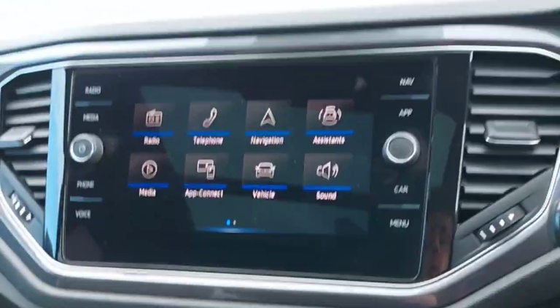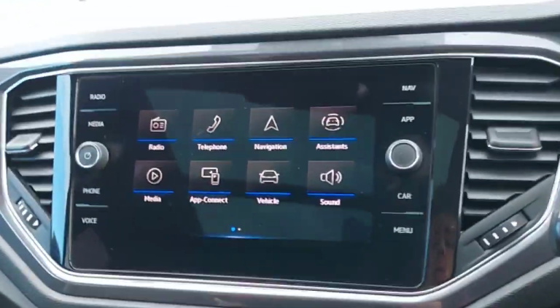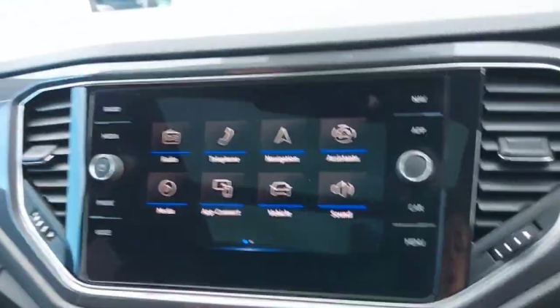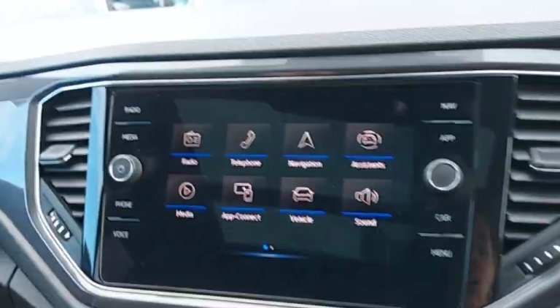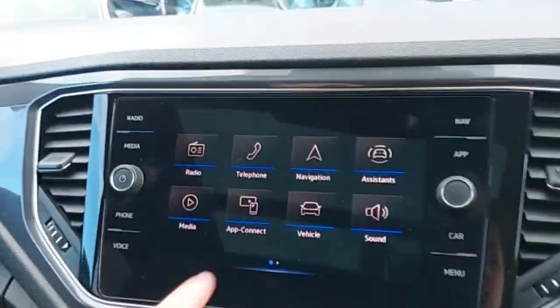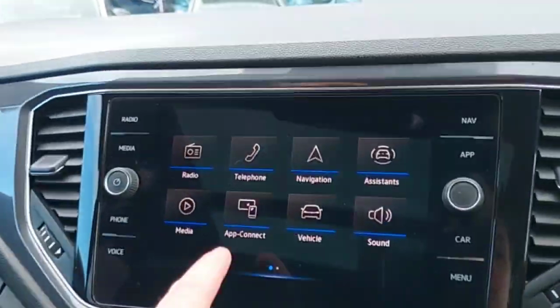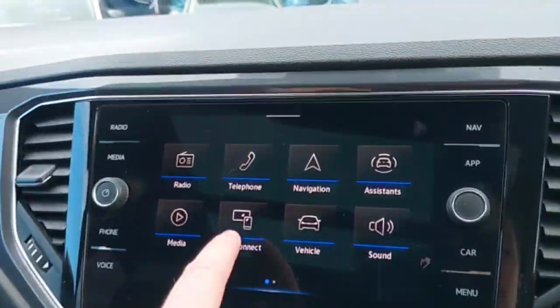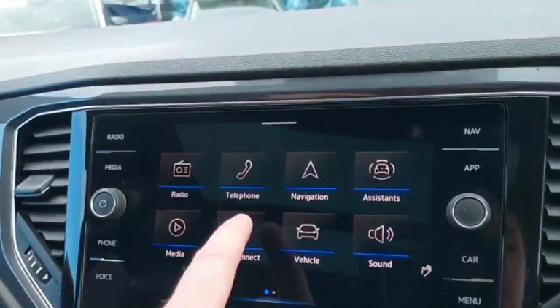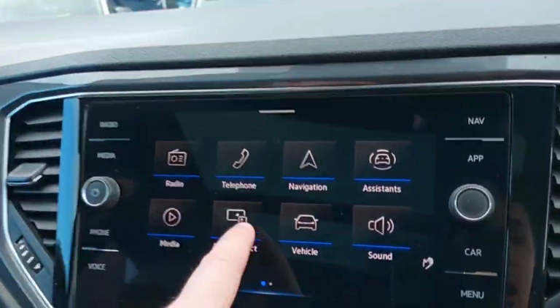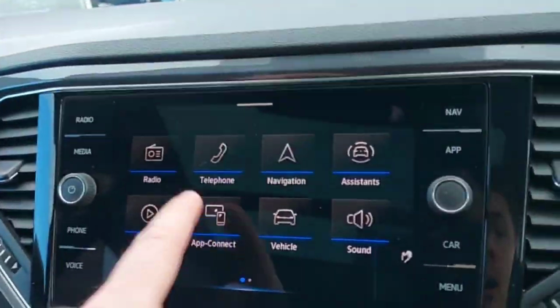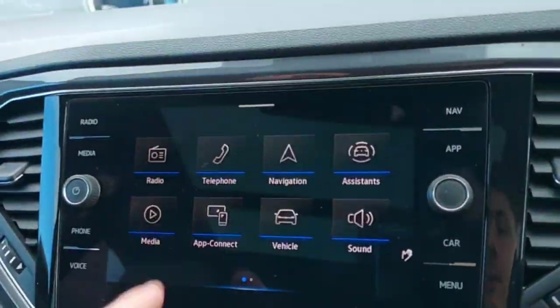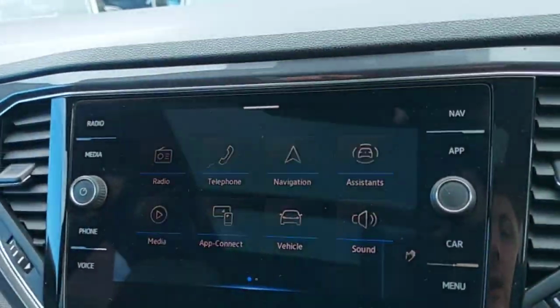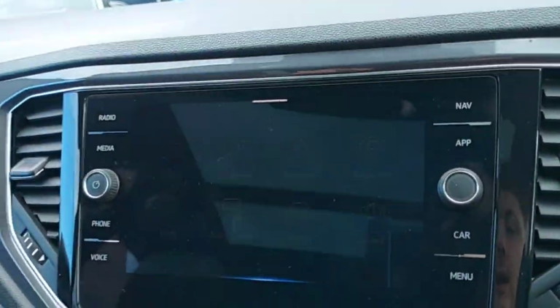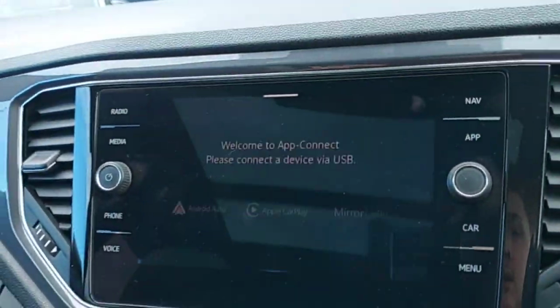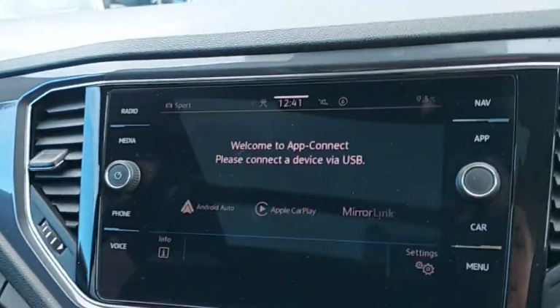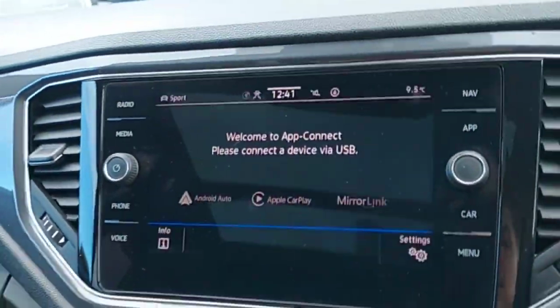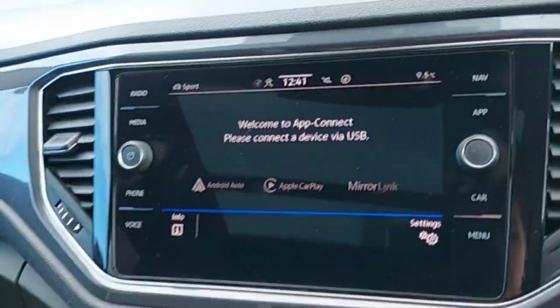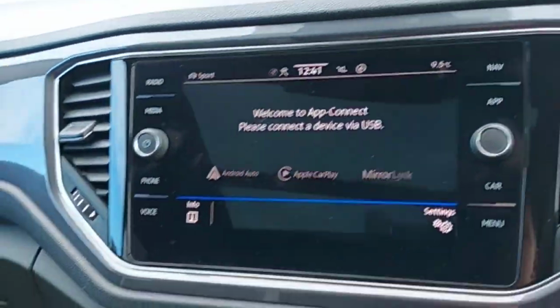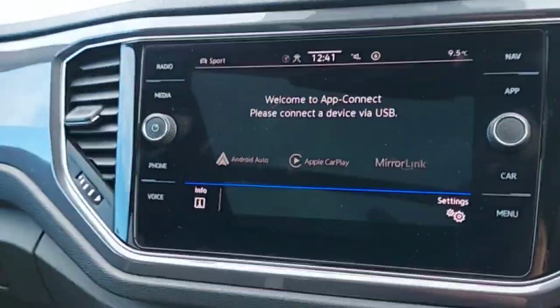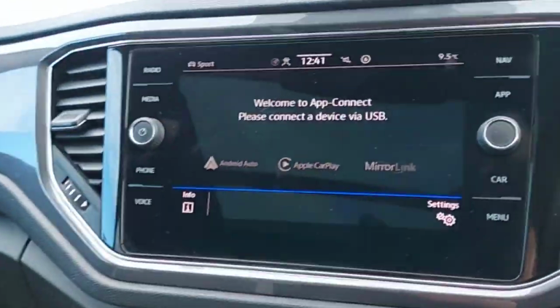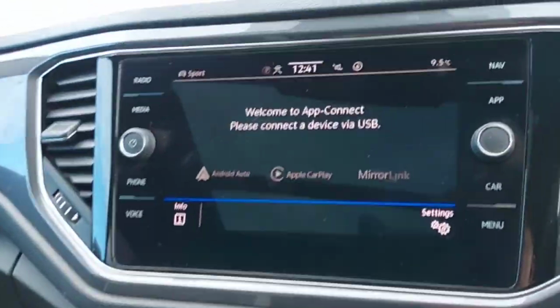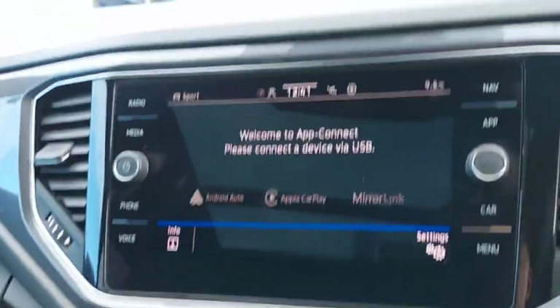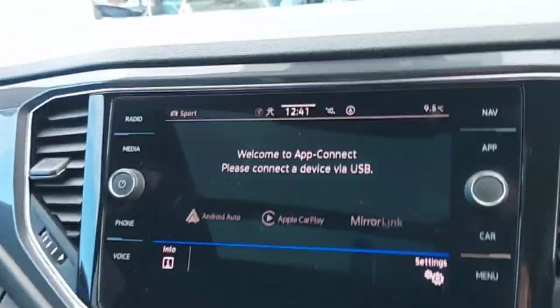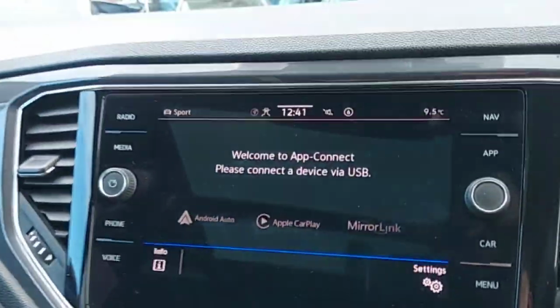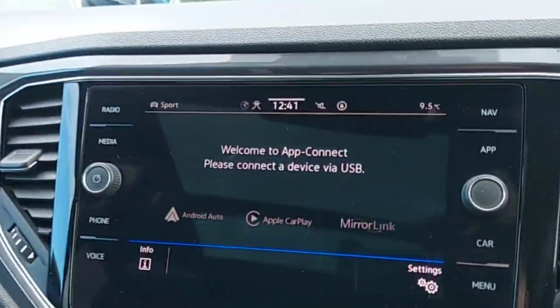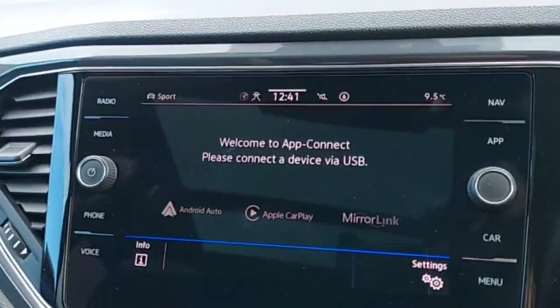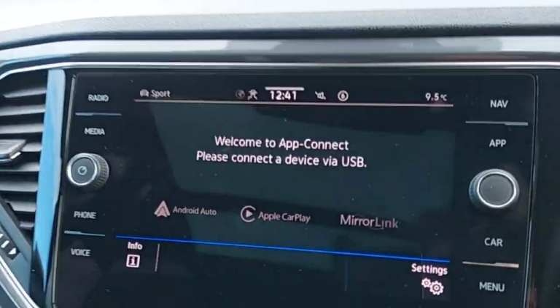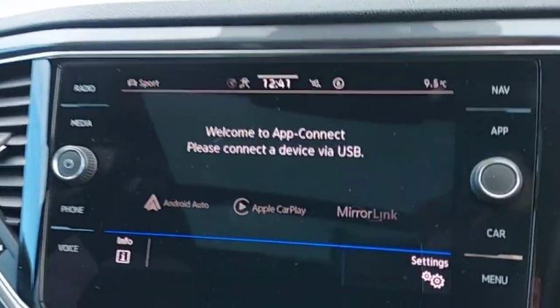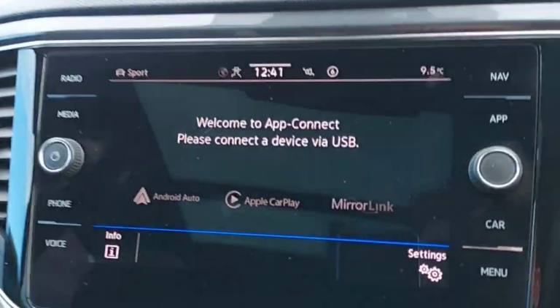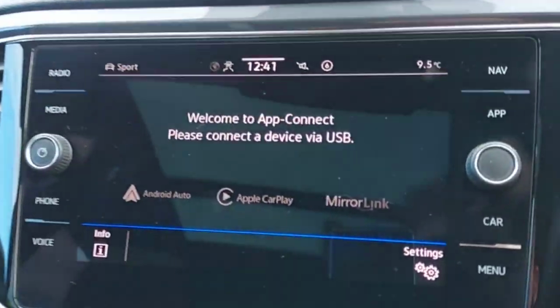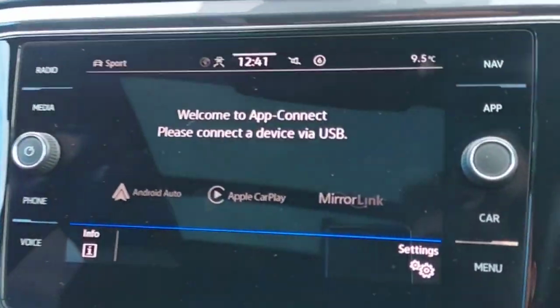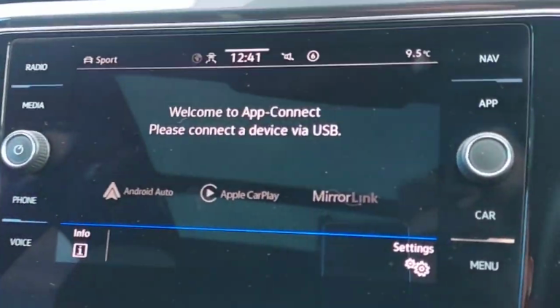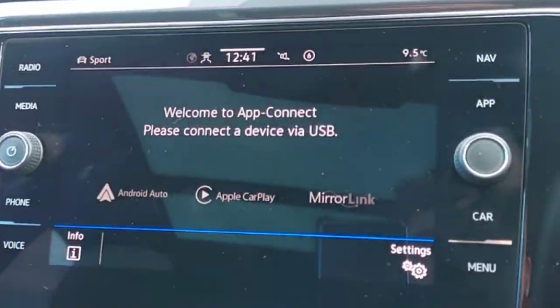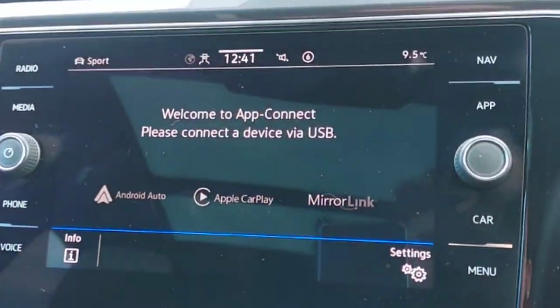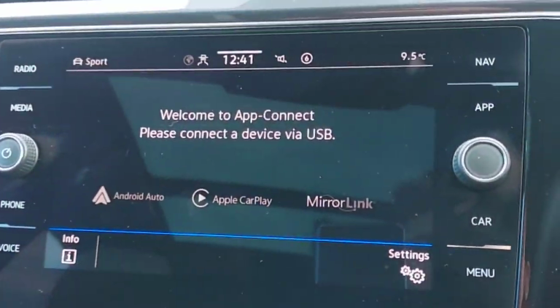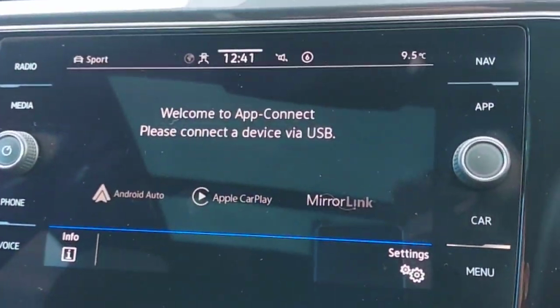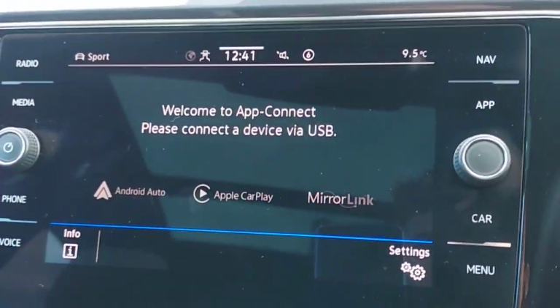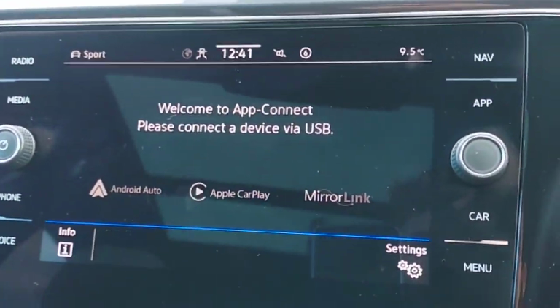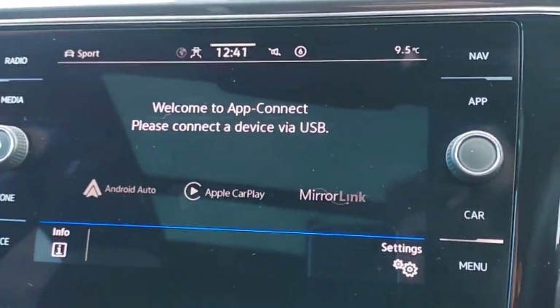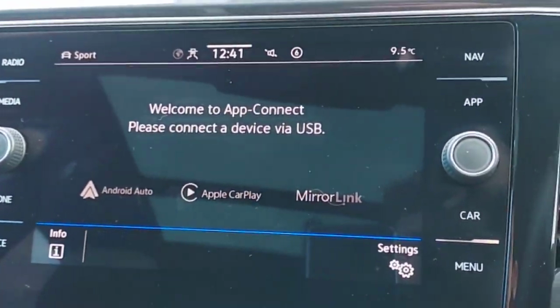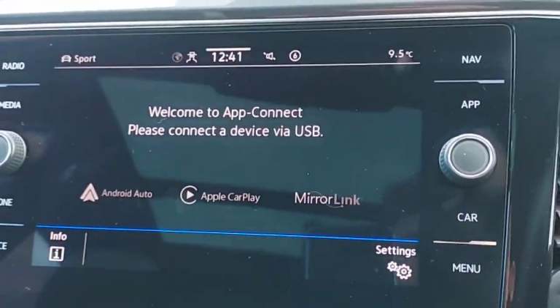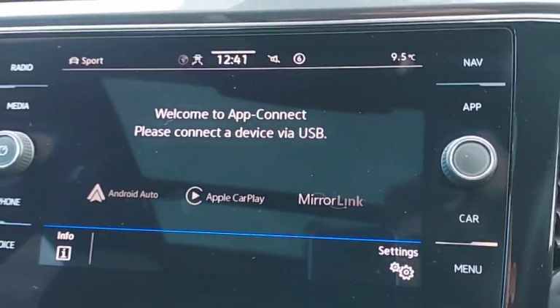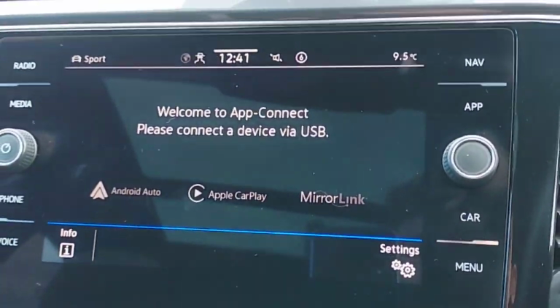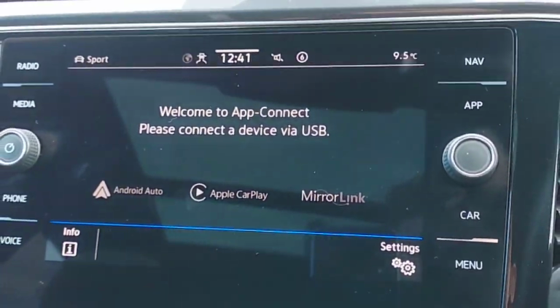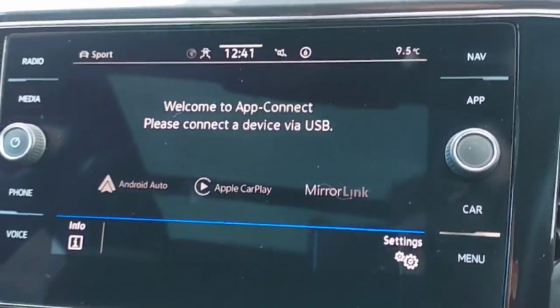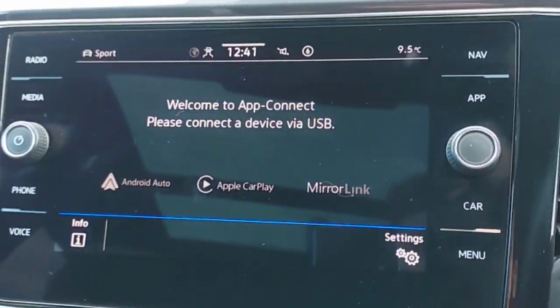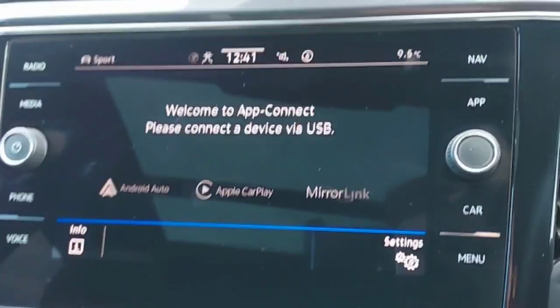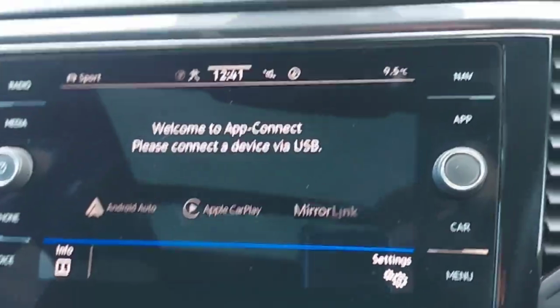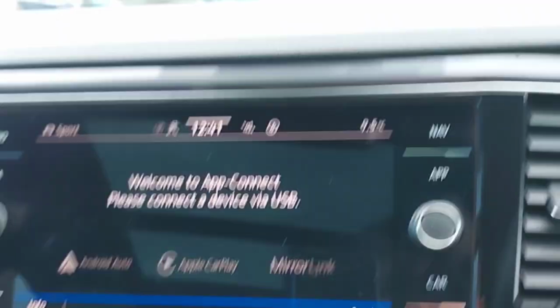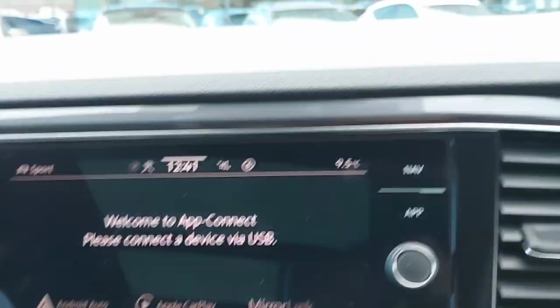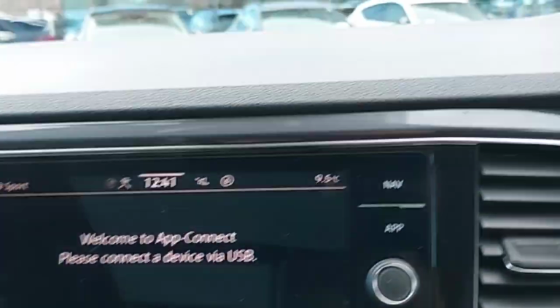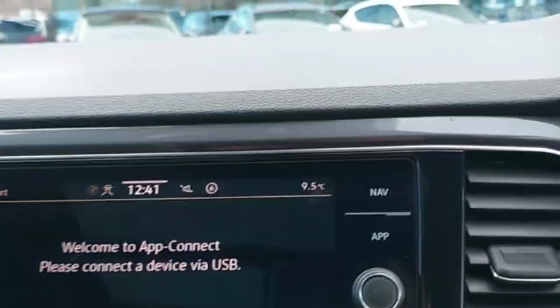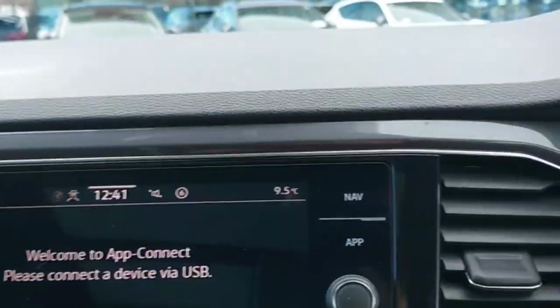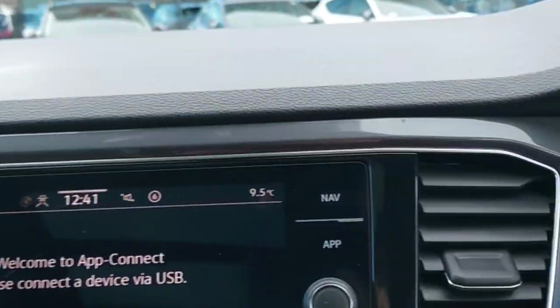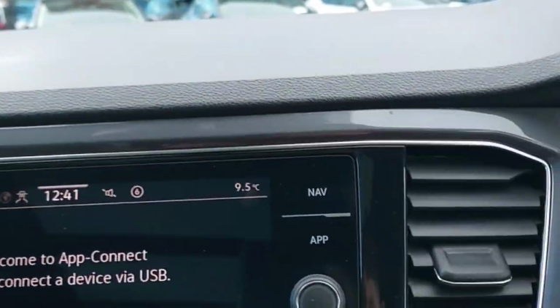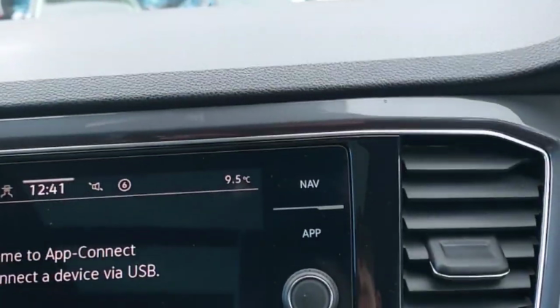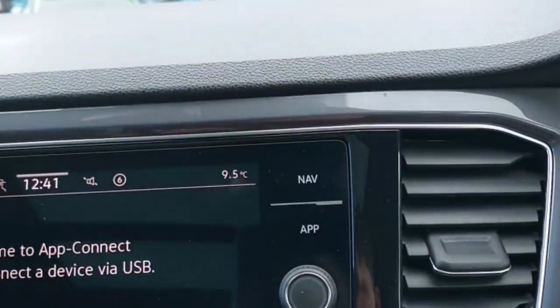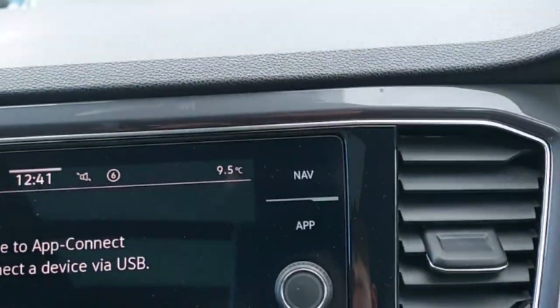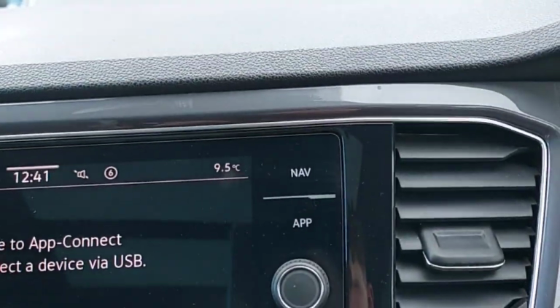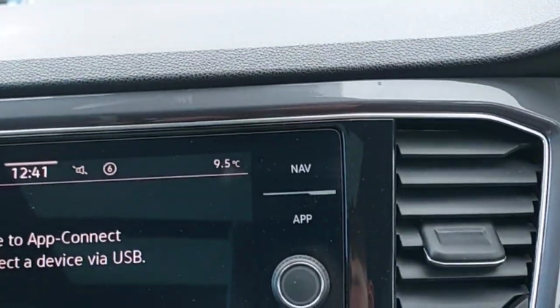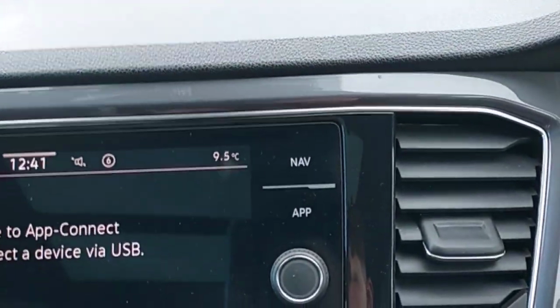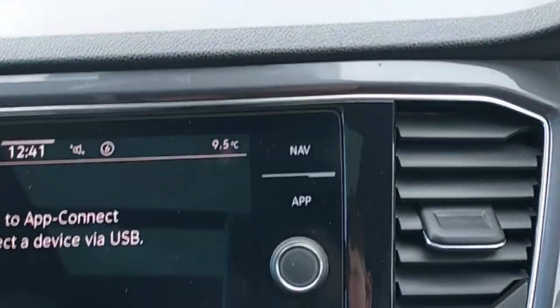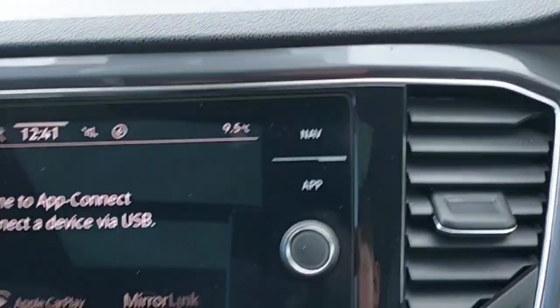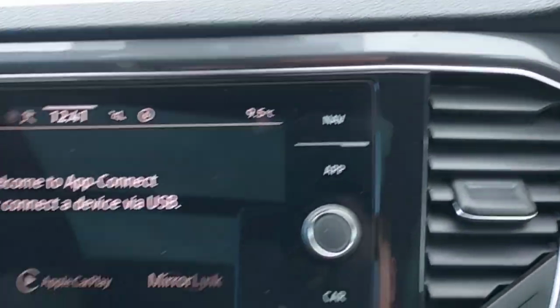This car also comes with App Connect which has Android Auto, Apple CarPlay and MirrorLink. This car also comes with satellite navigation.